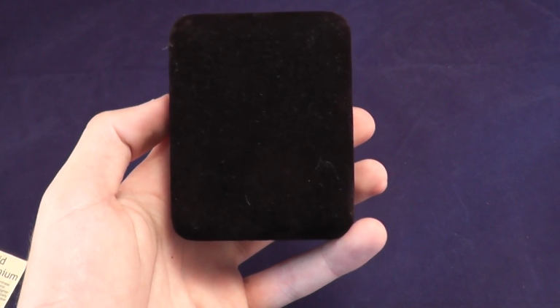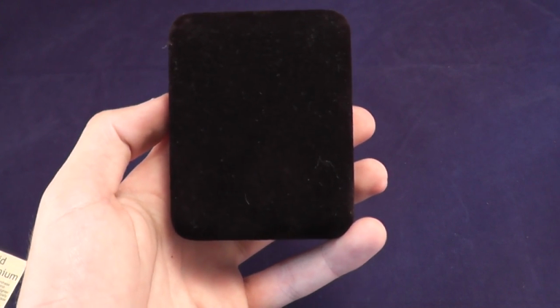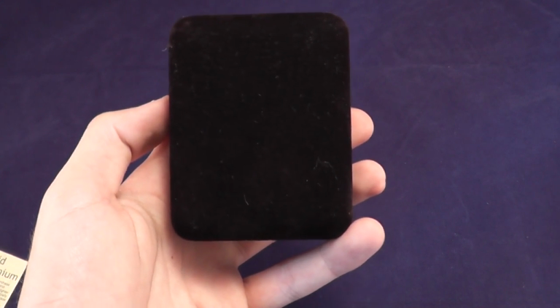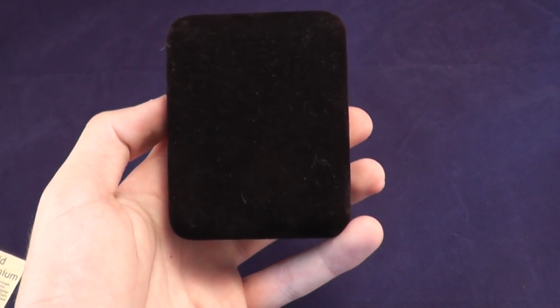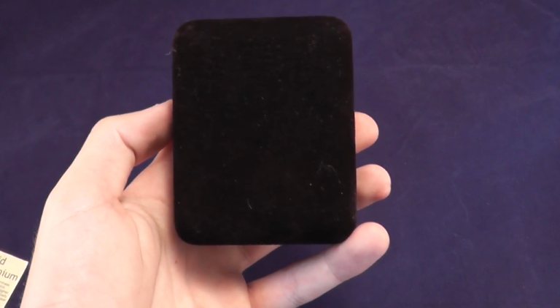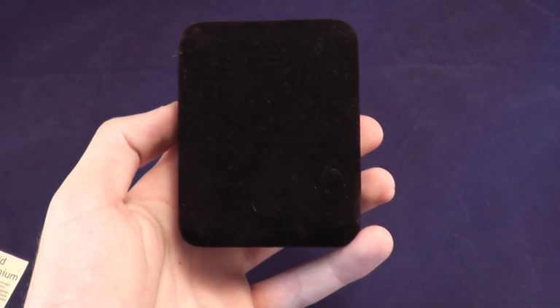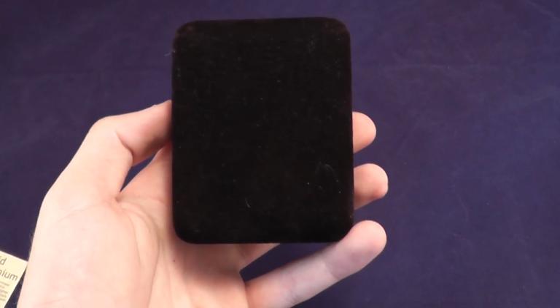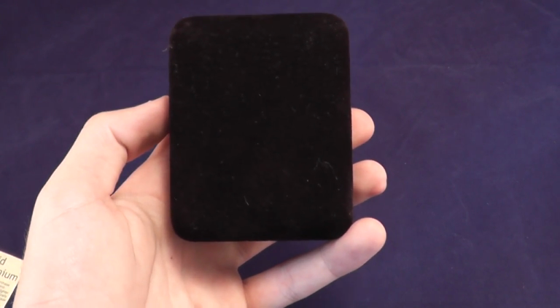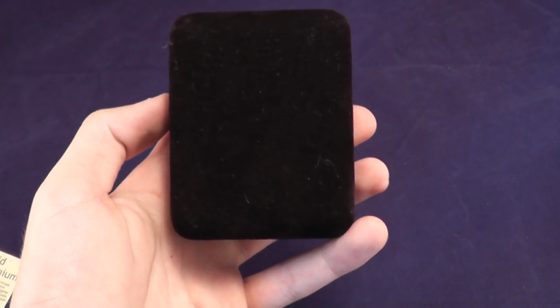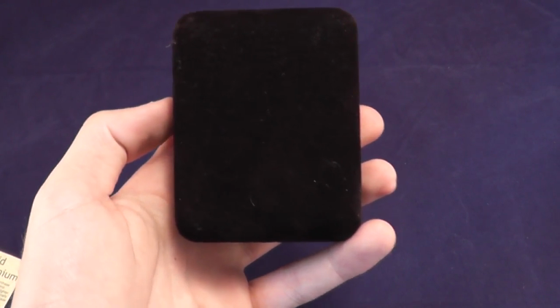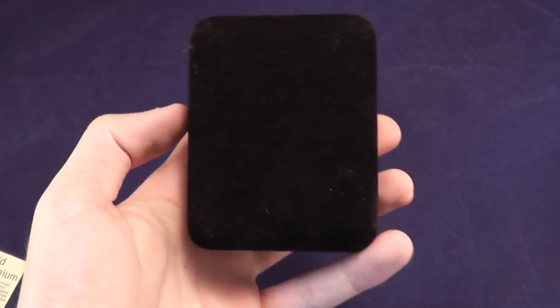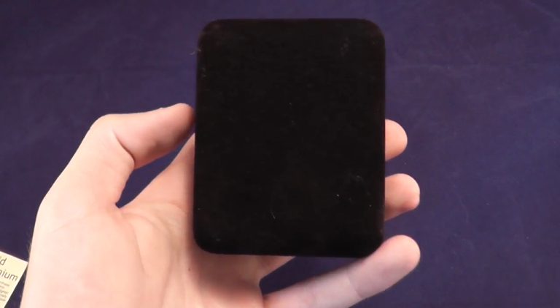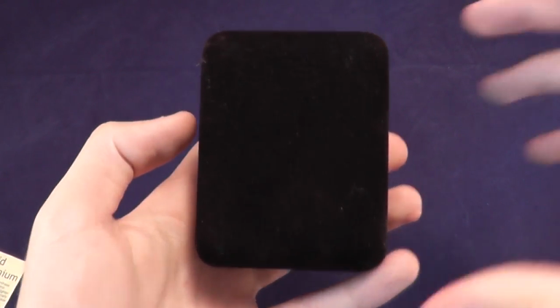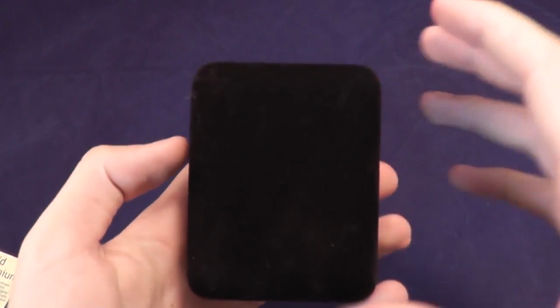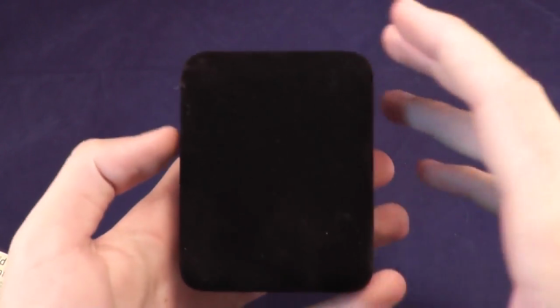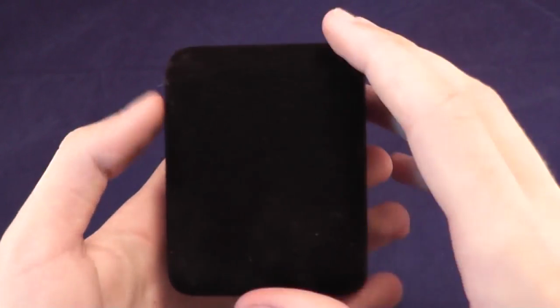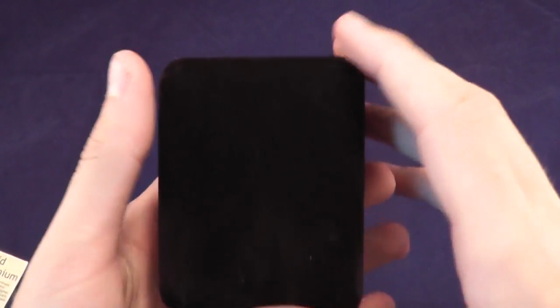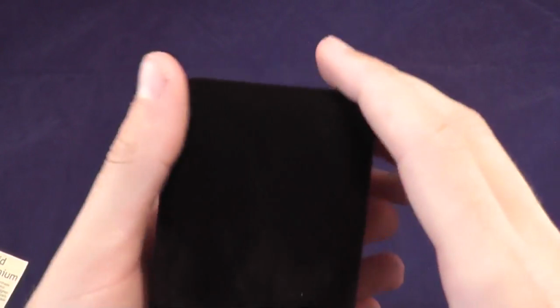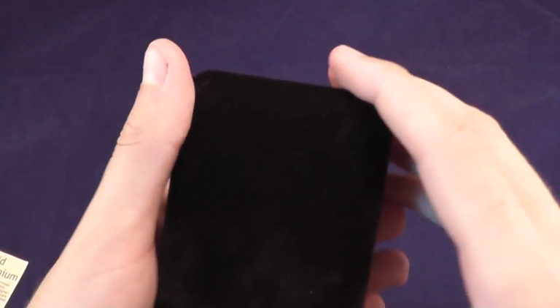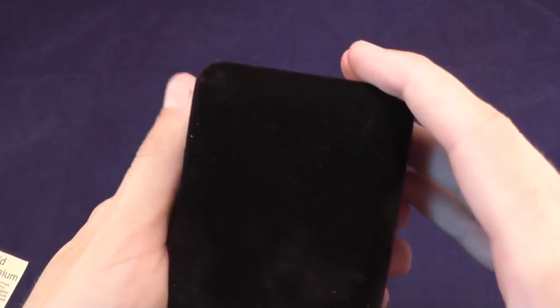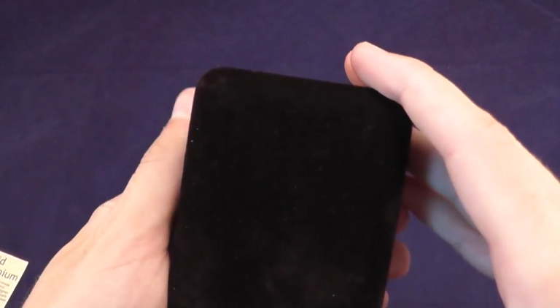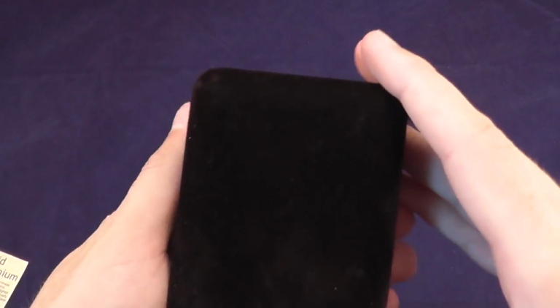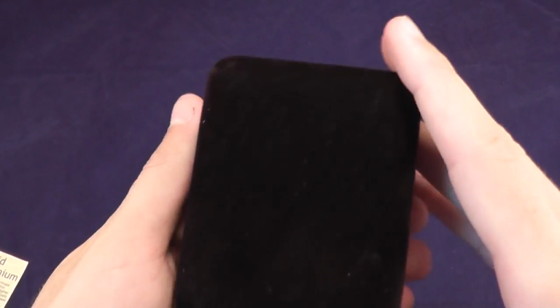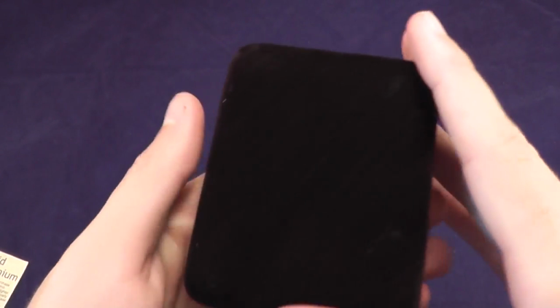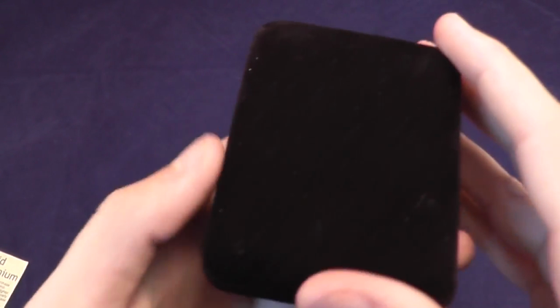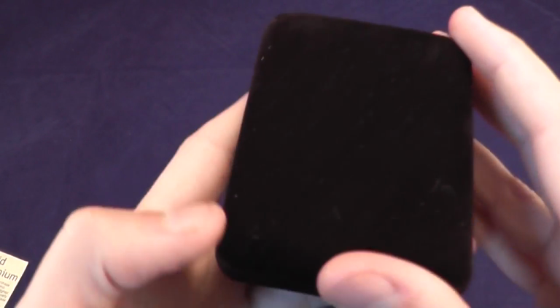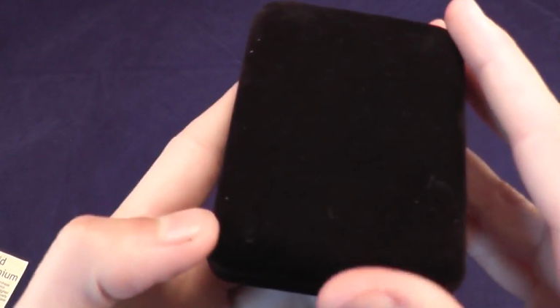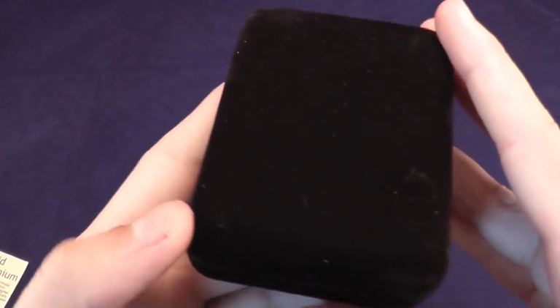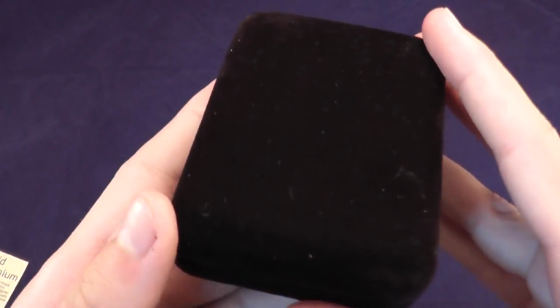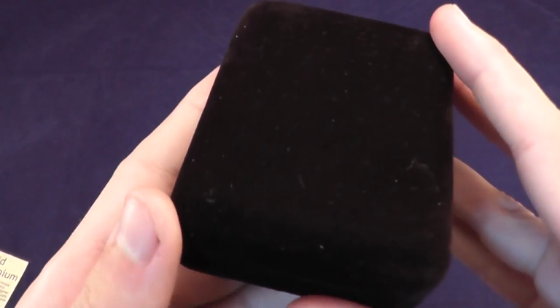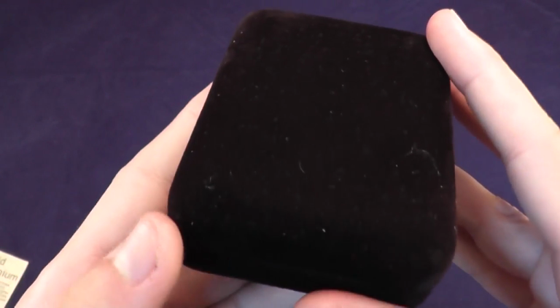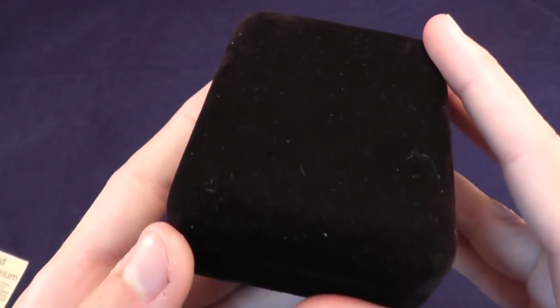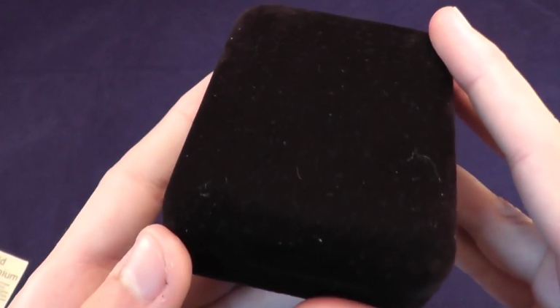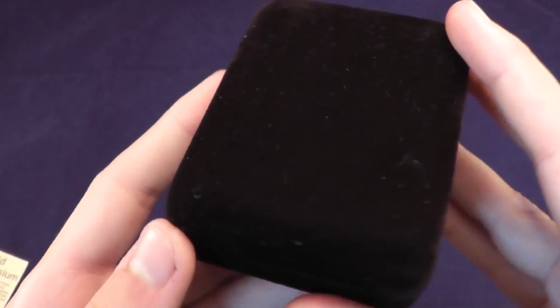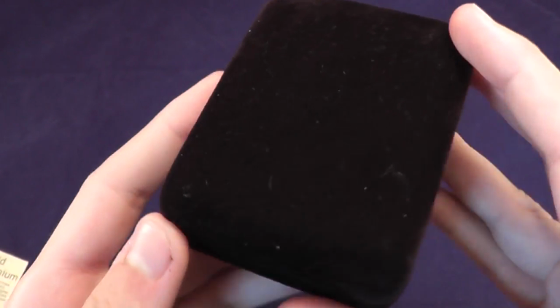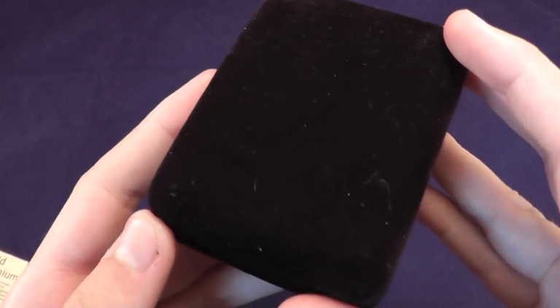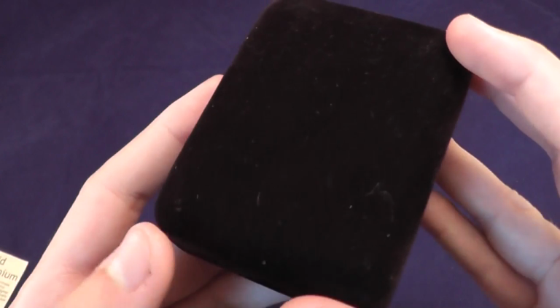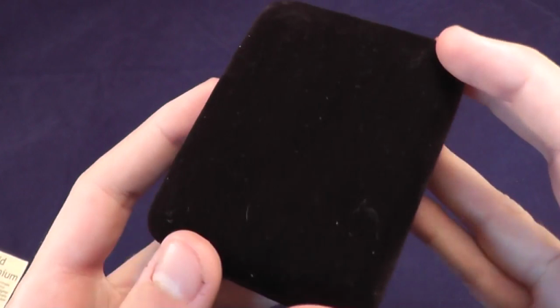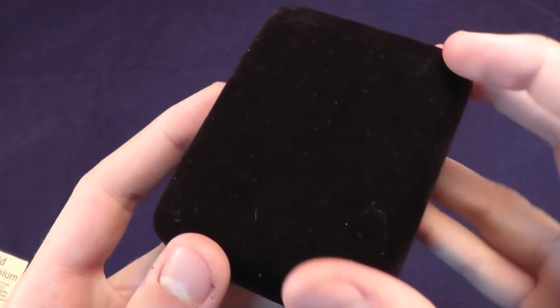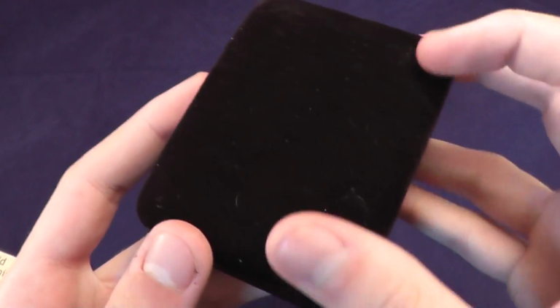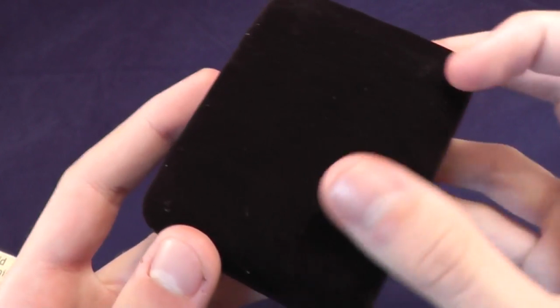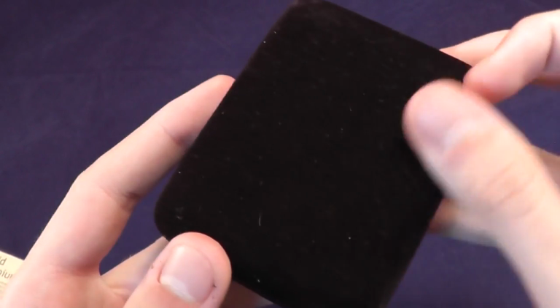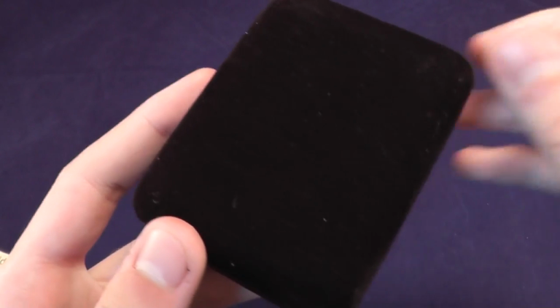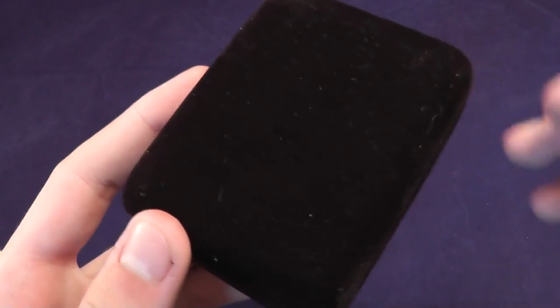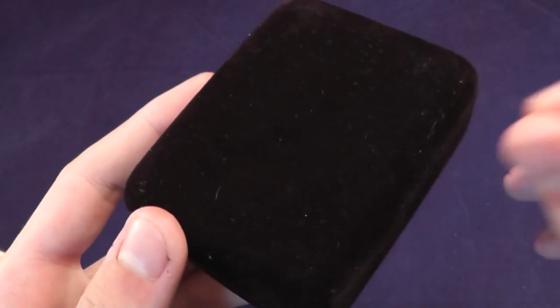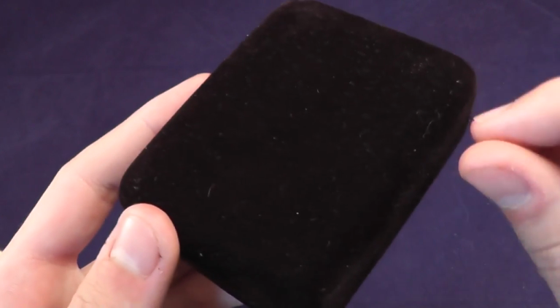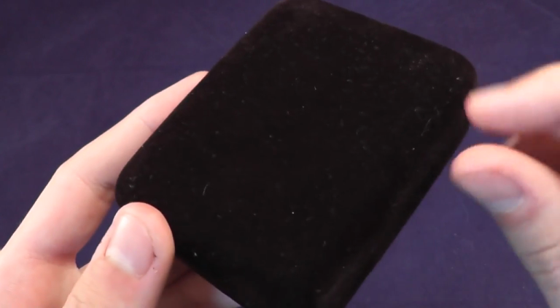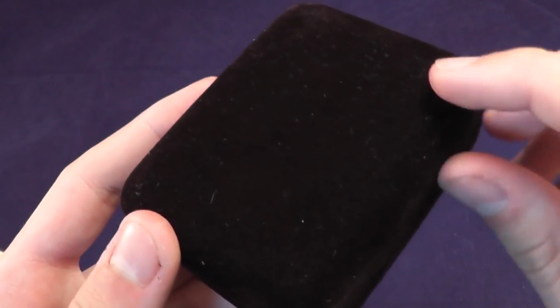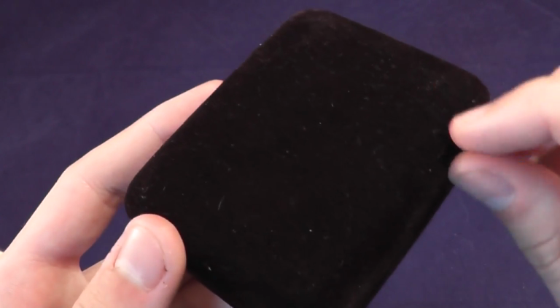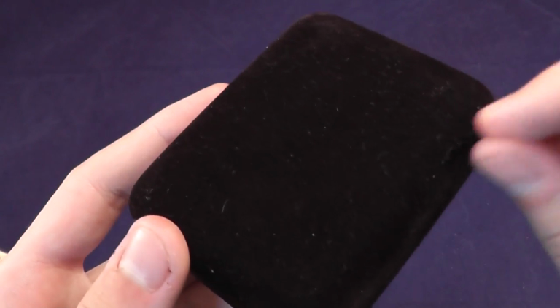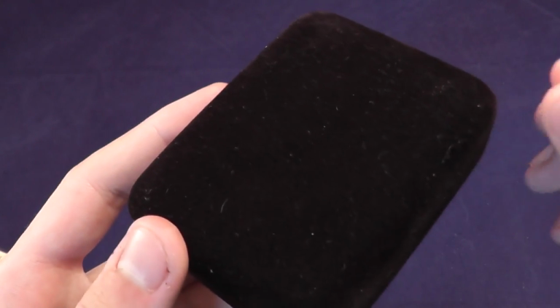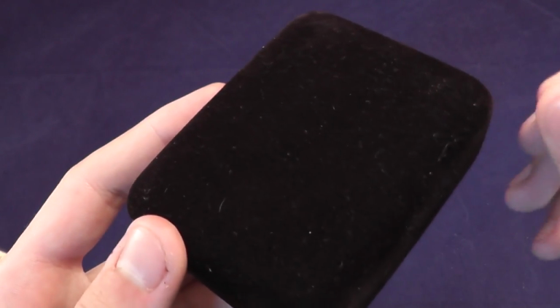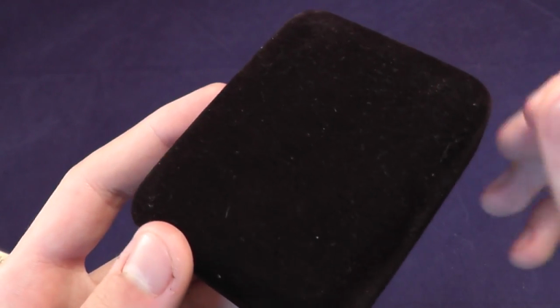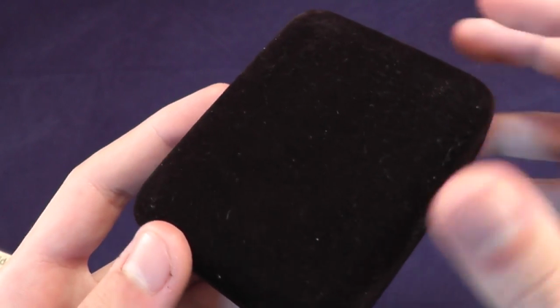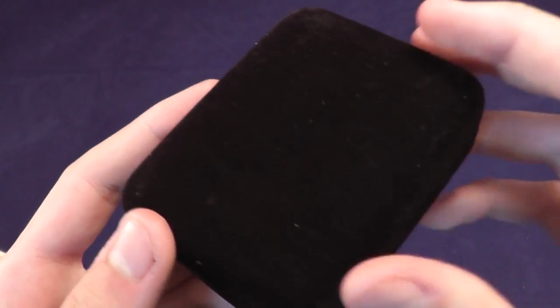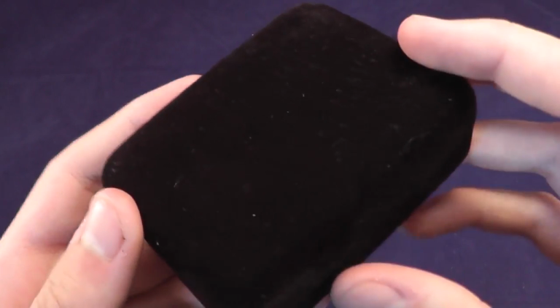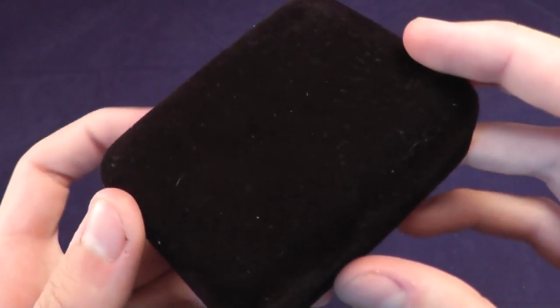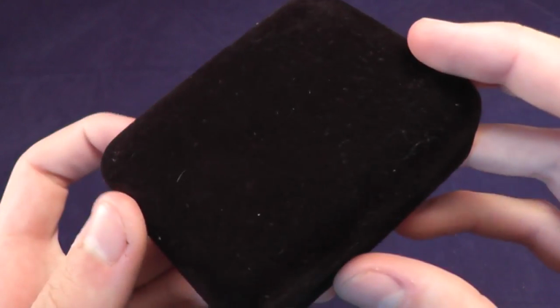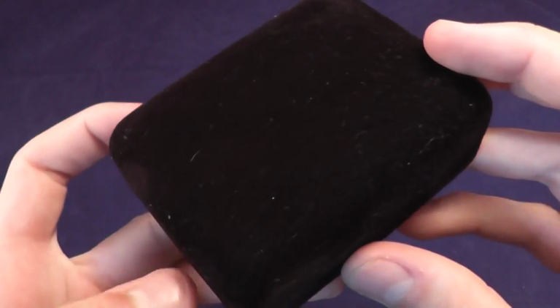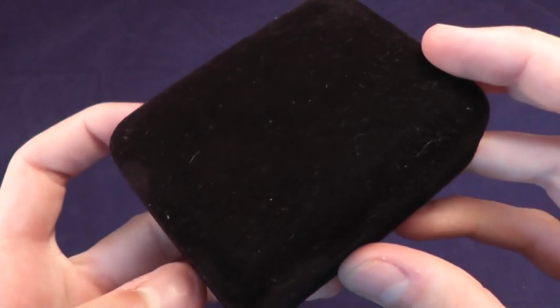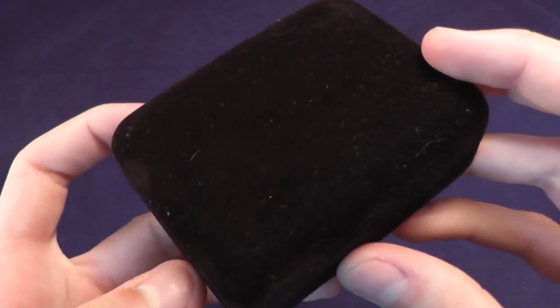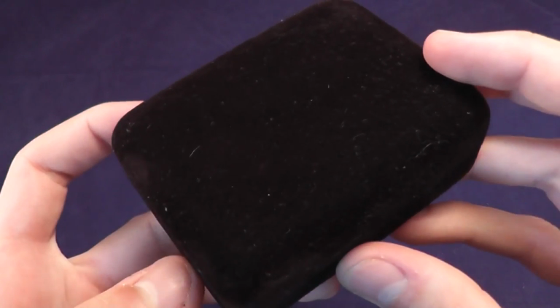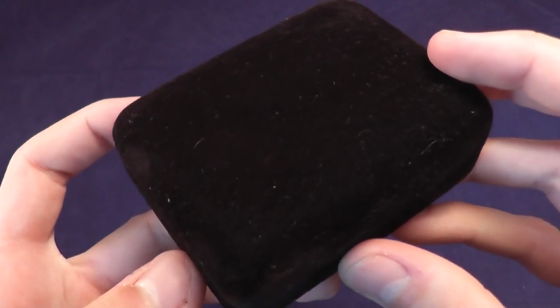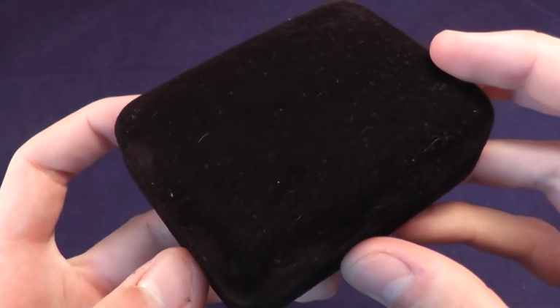Welcome! Today we're going to be taking a look at a titanium Zippo. This was made for, I think, about four years or so.